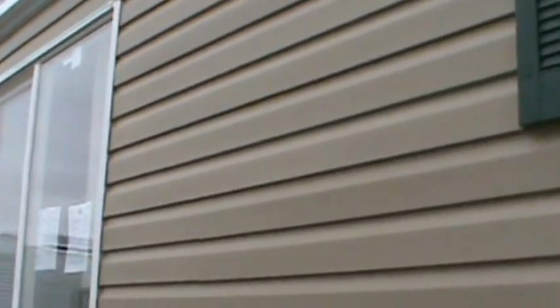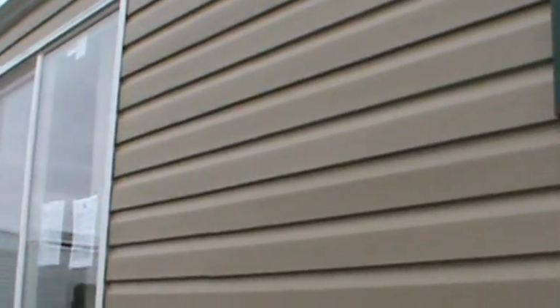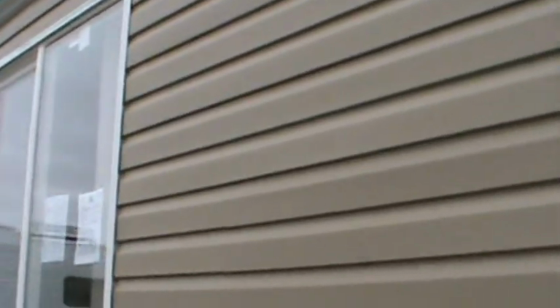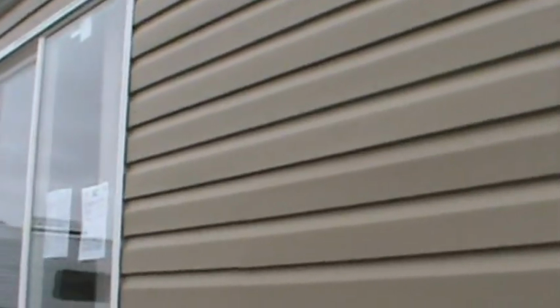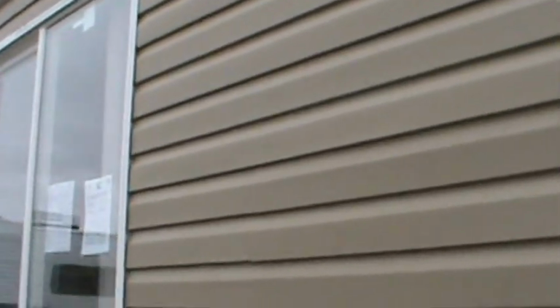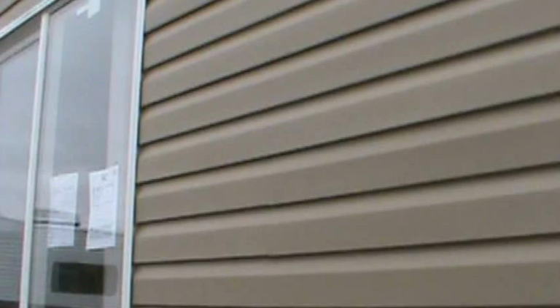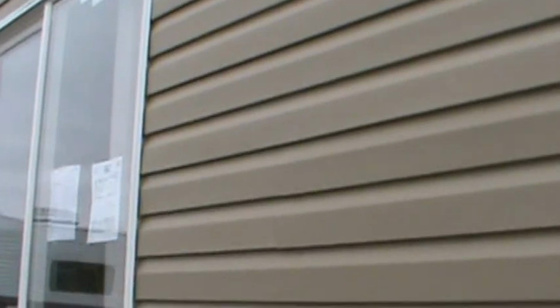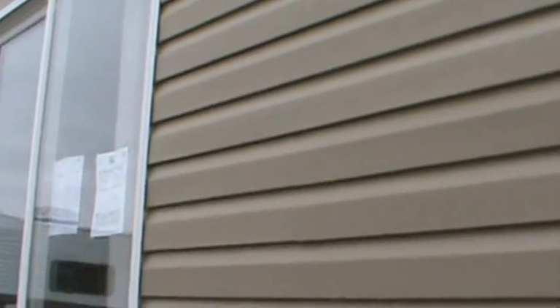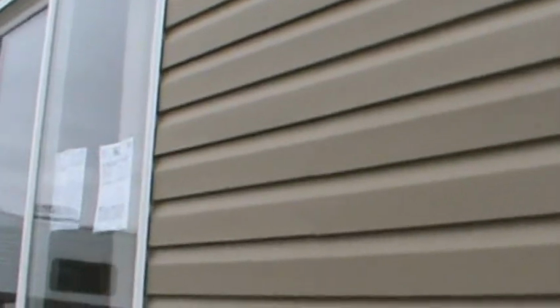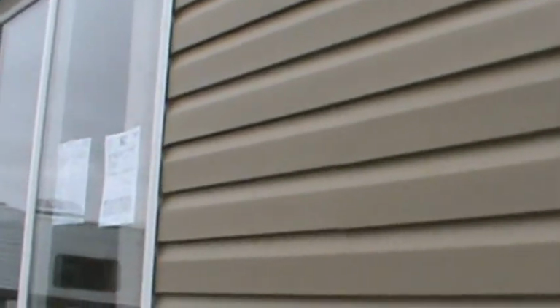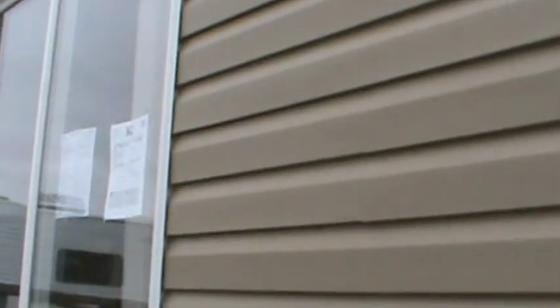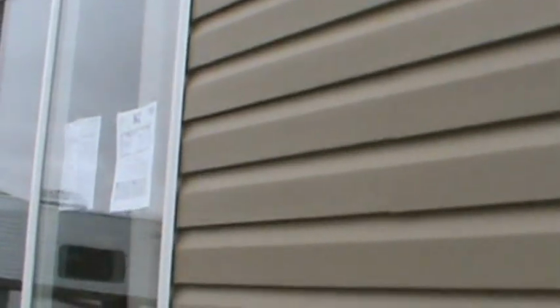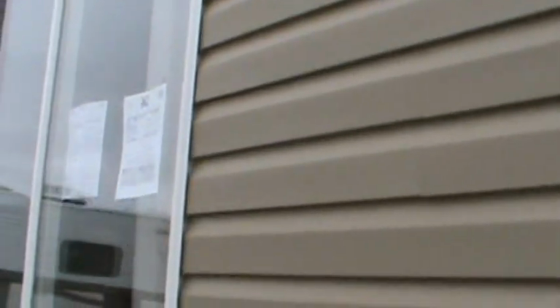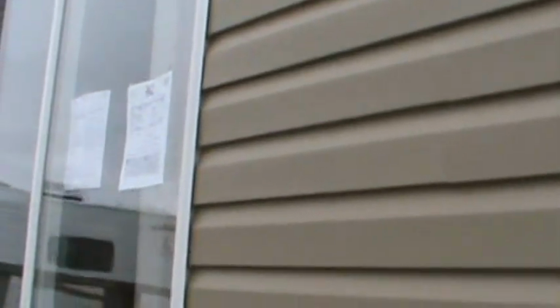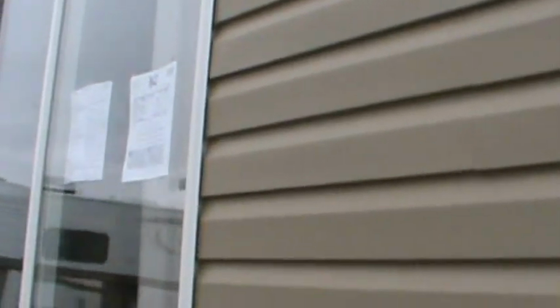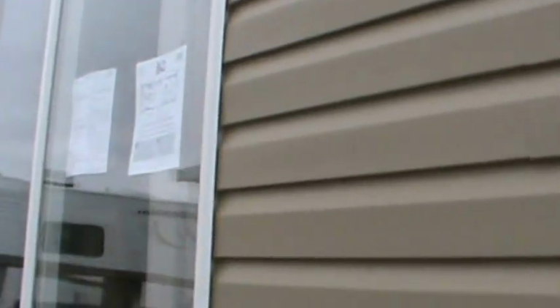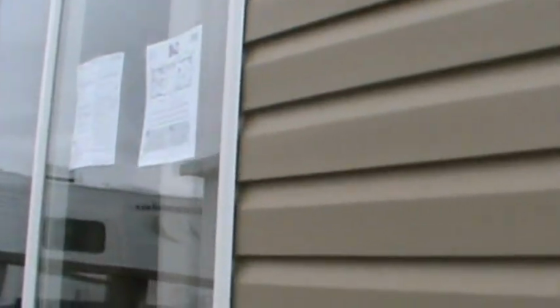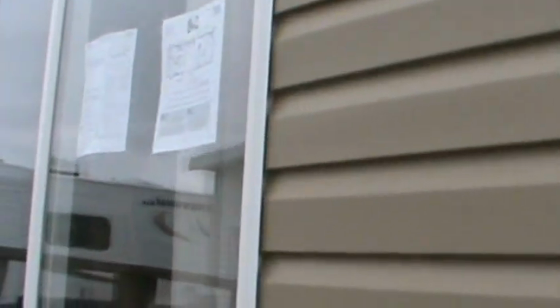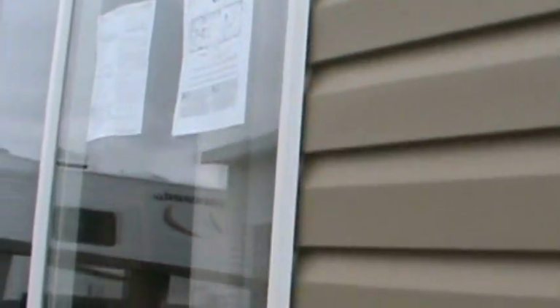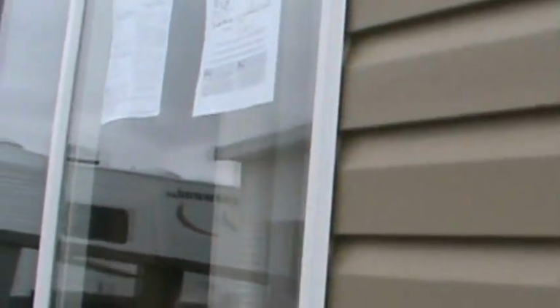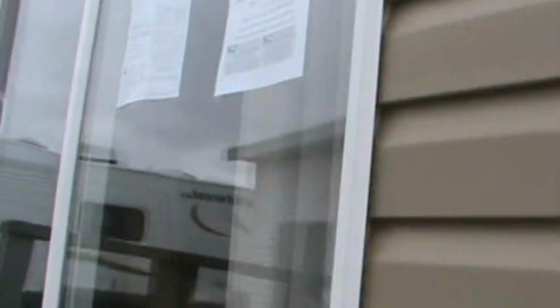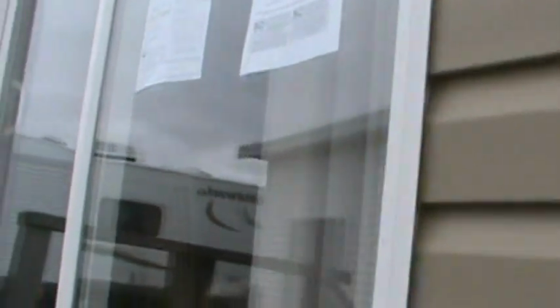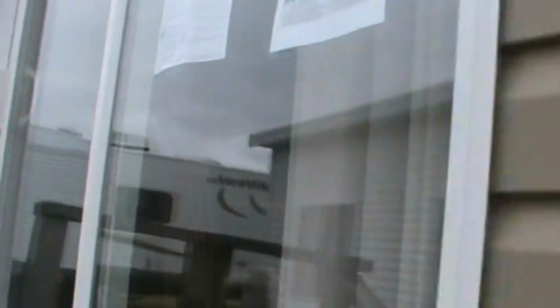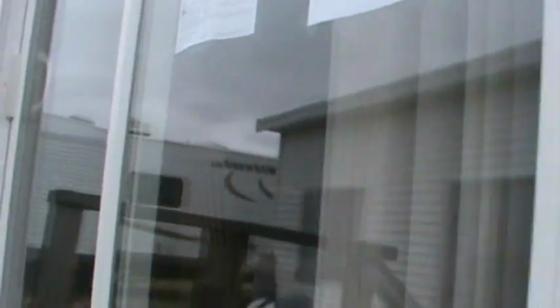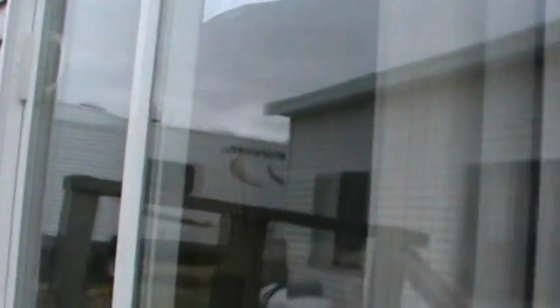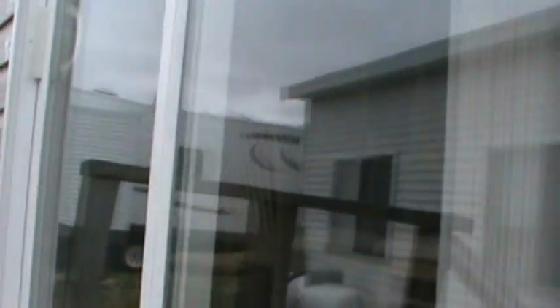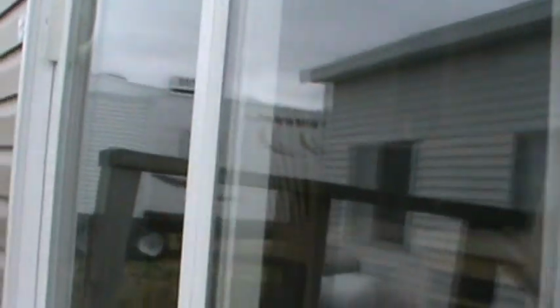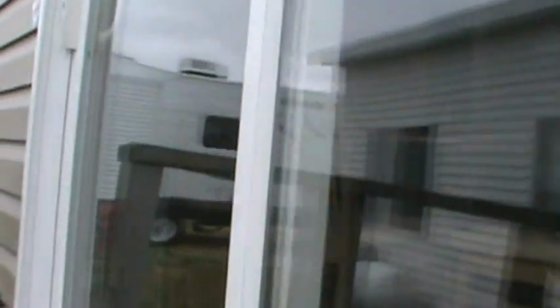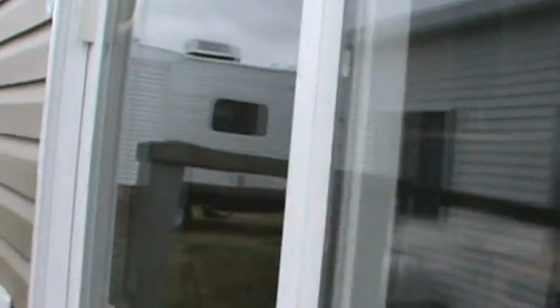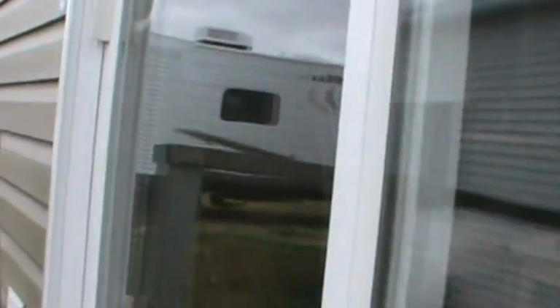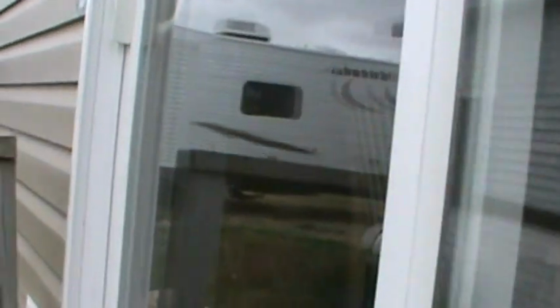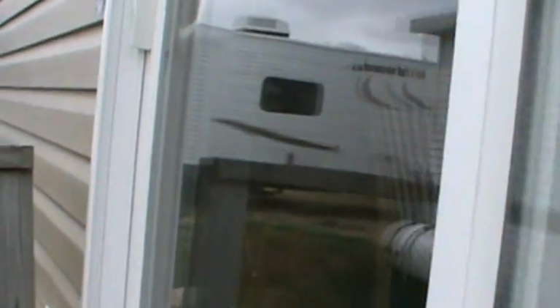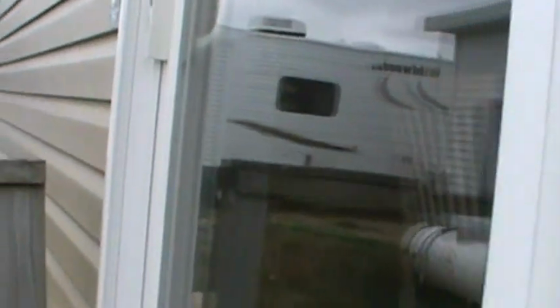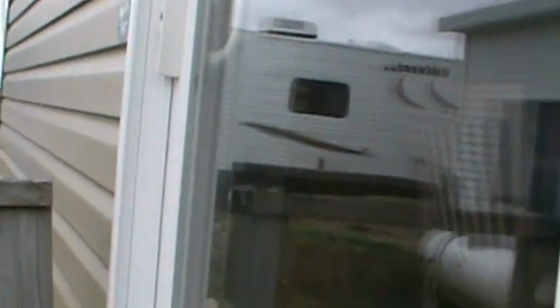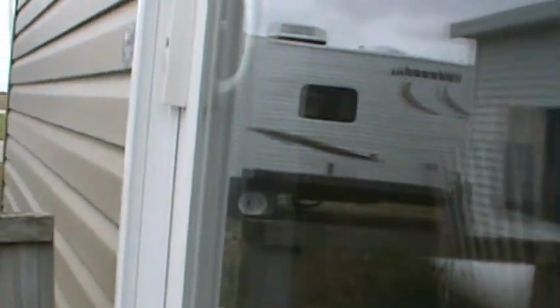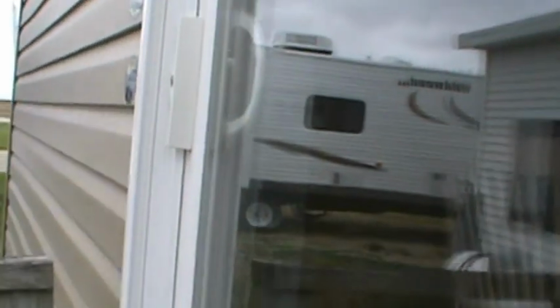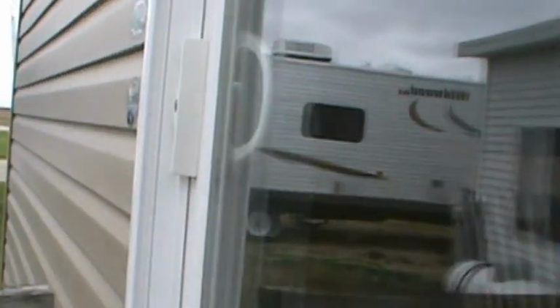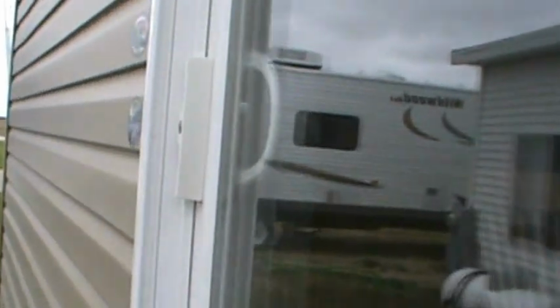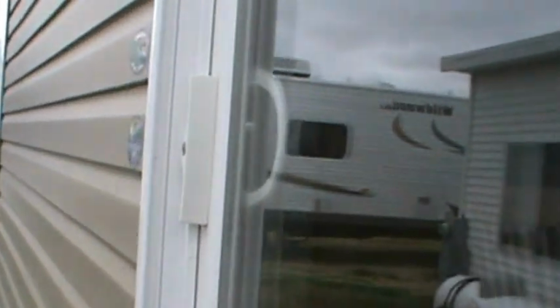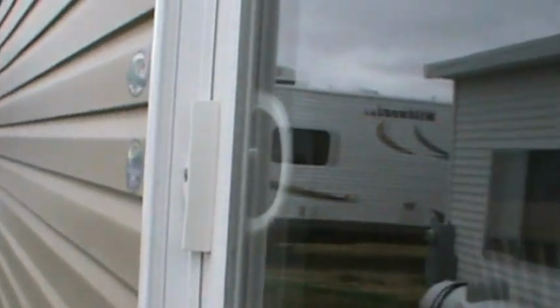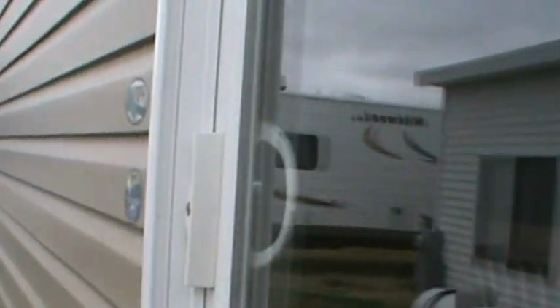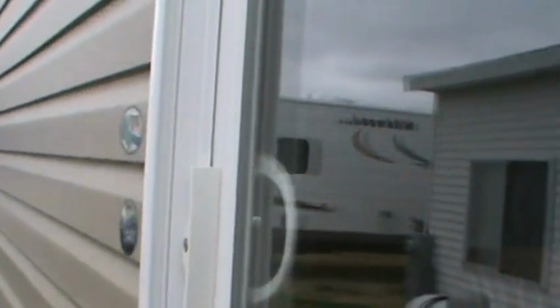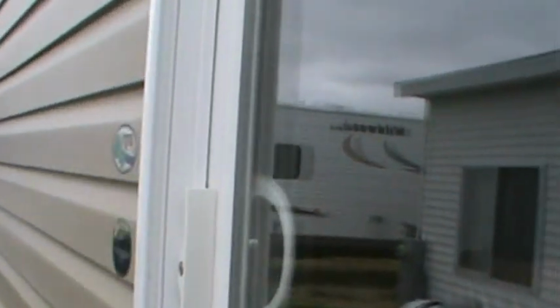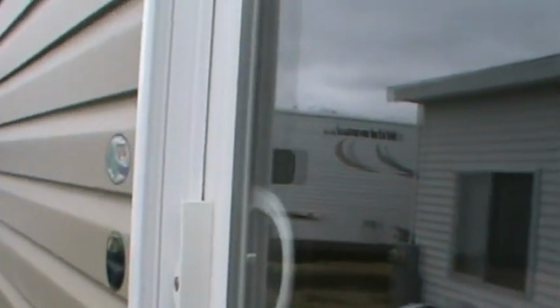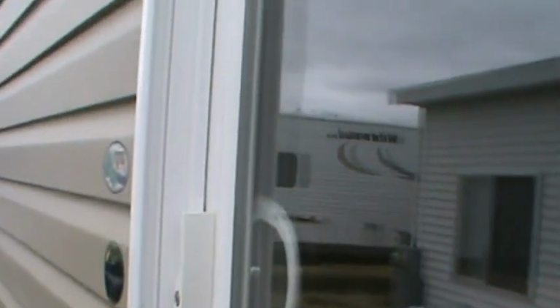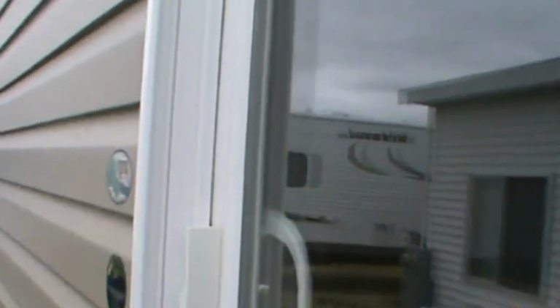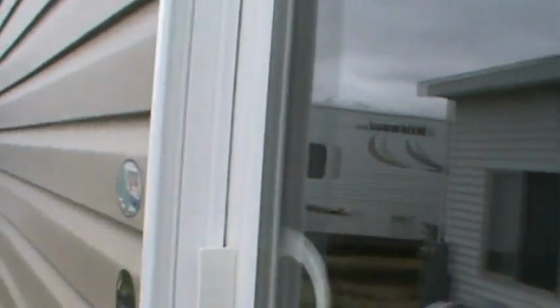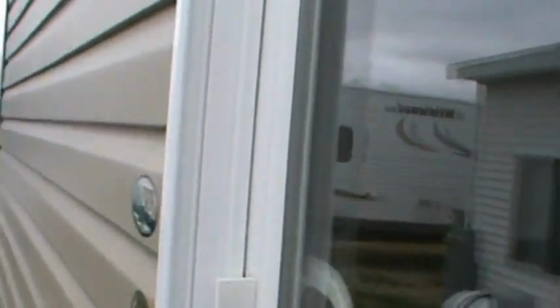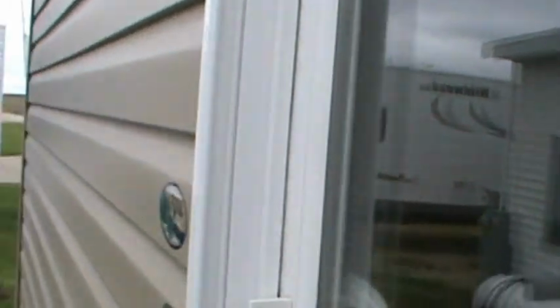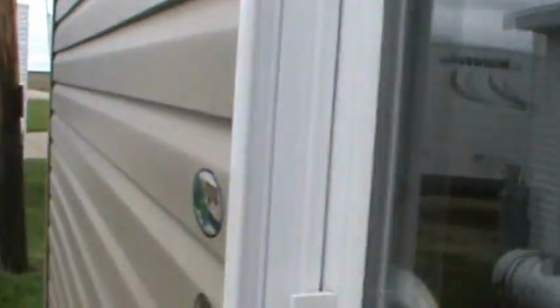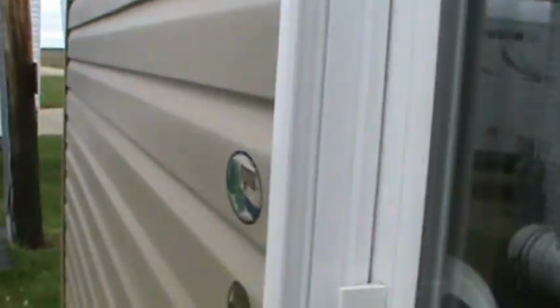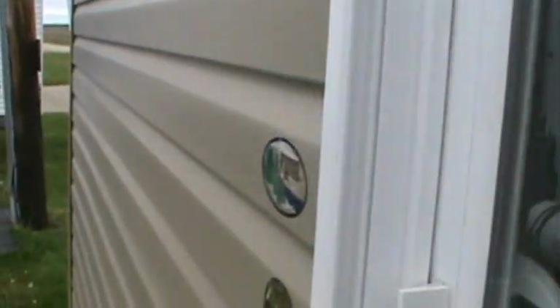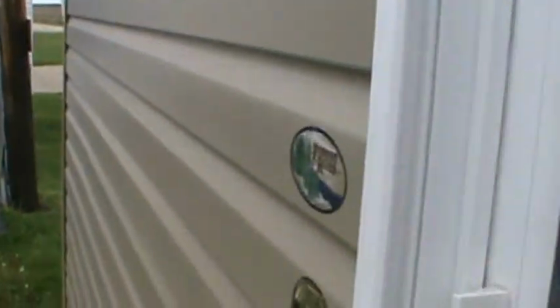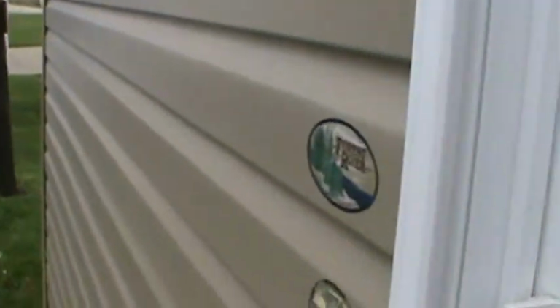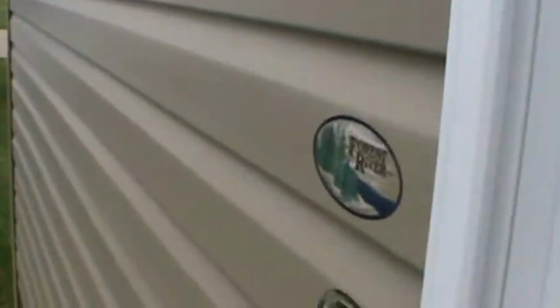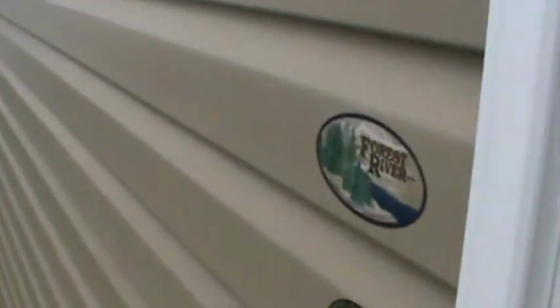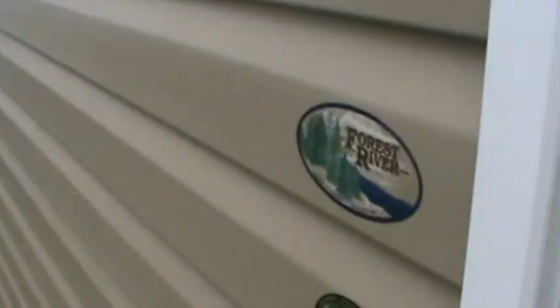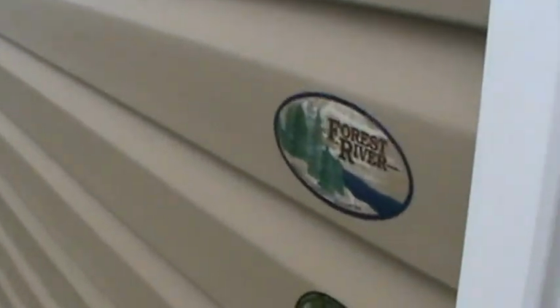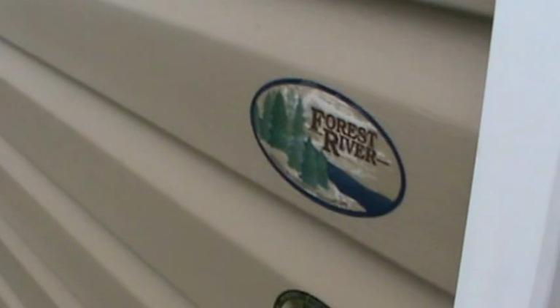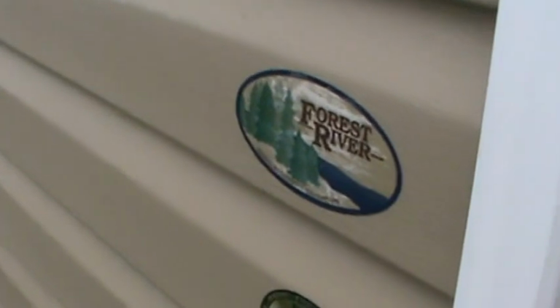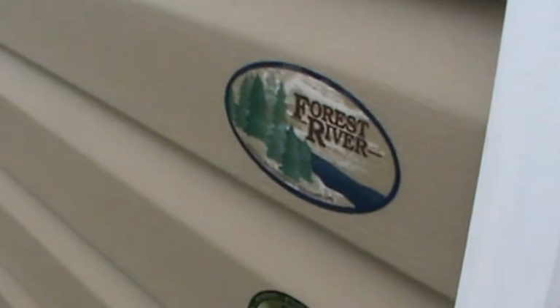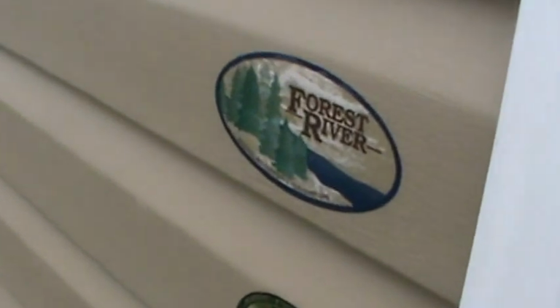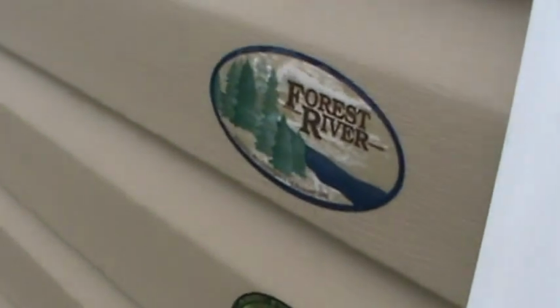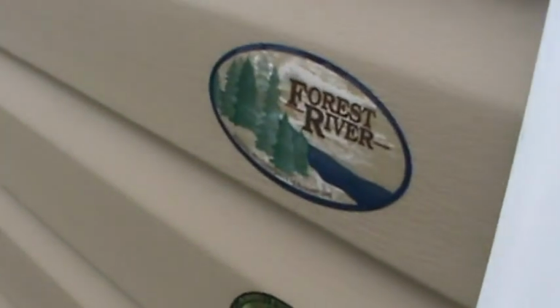It's a 28-foot box. It's the most affordable of the Forest River park models.